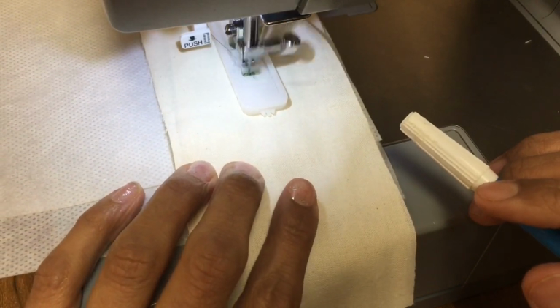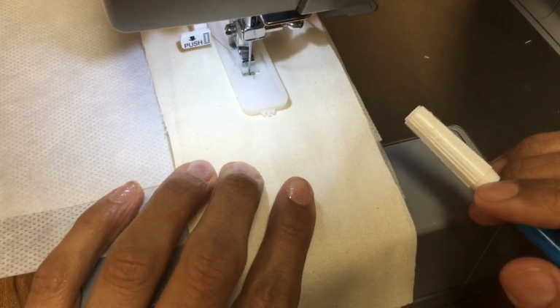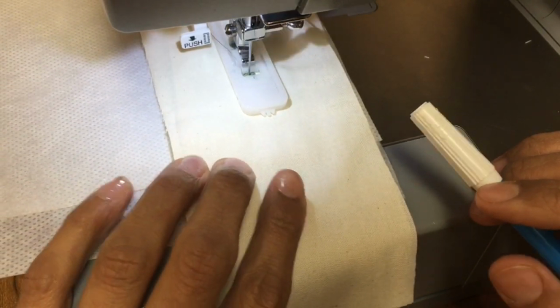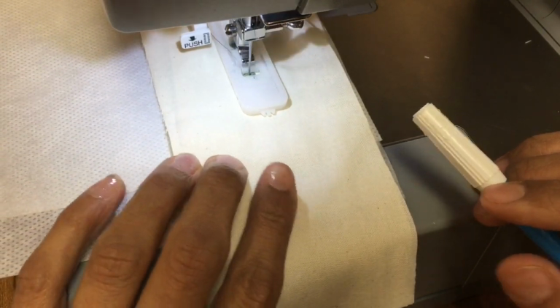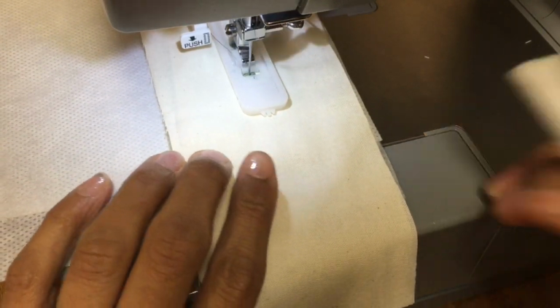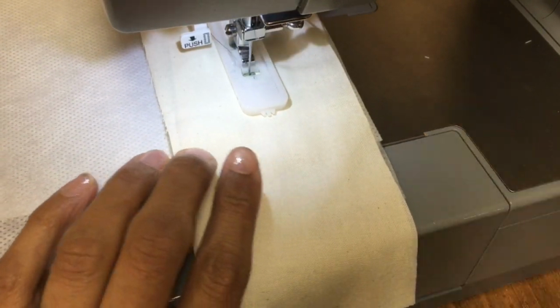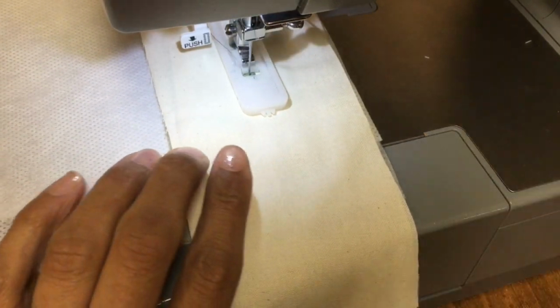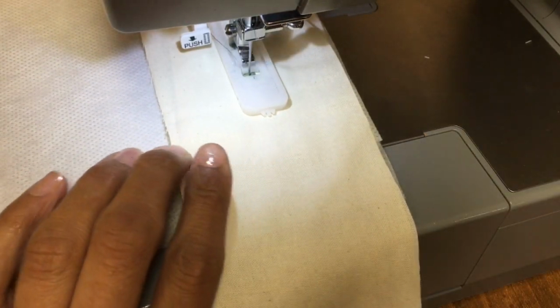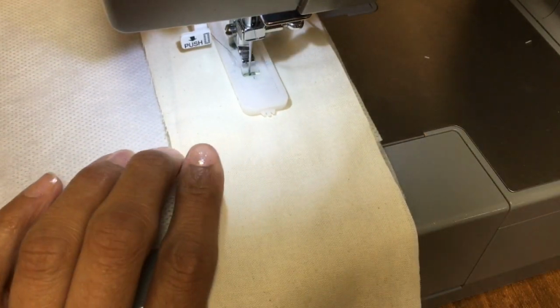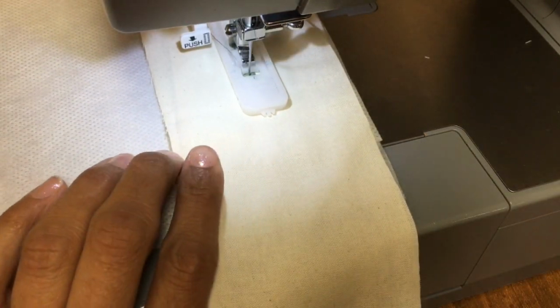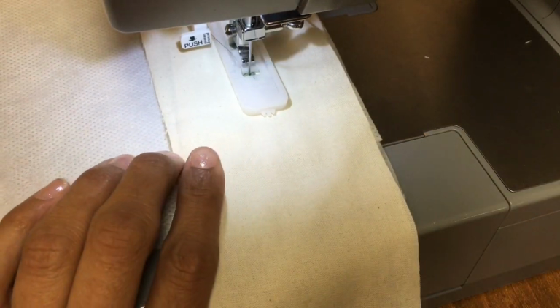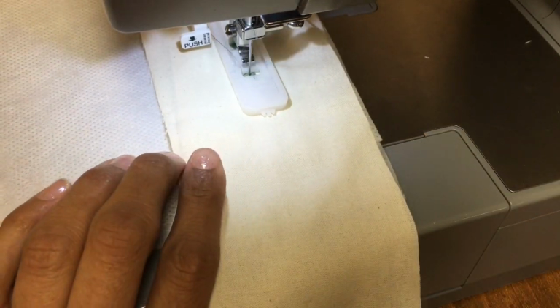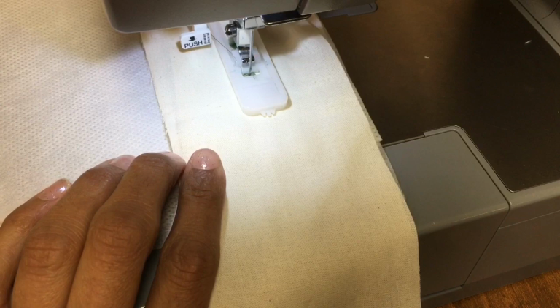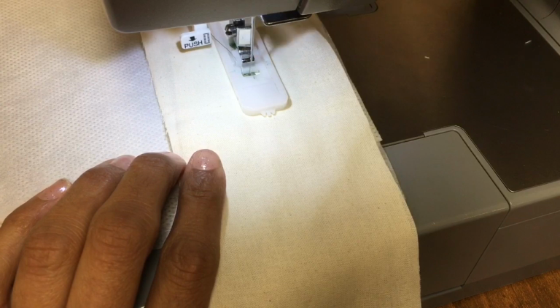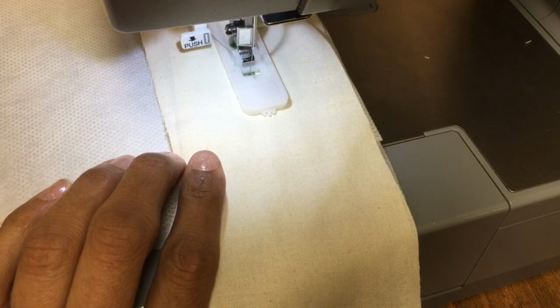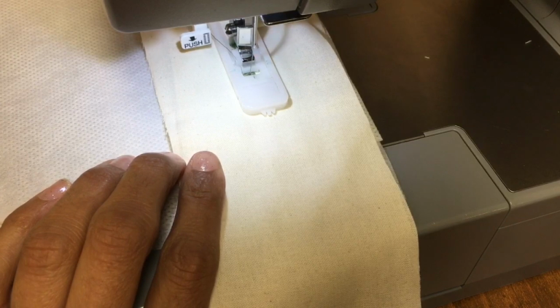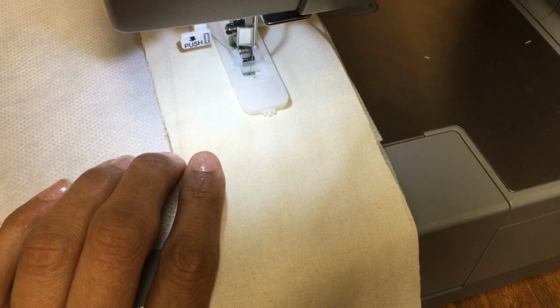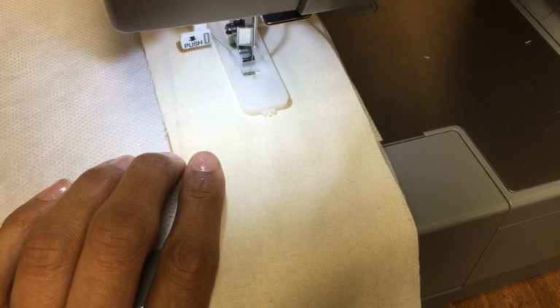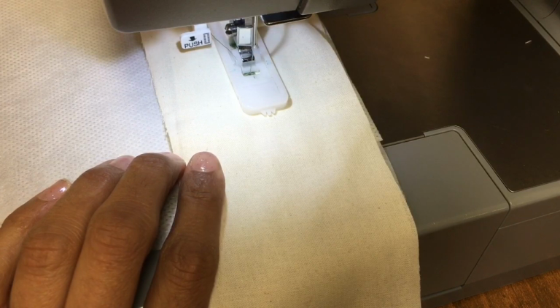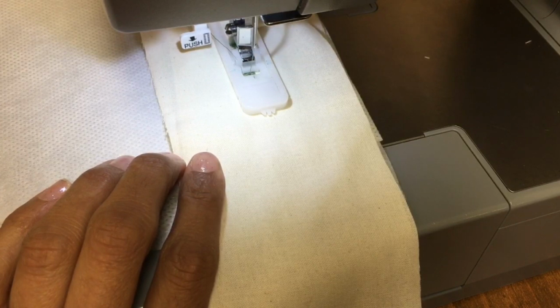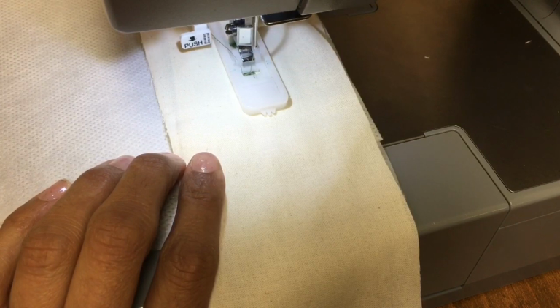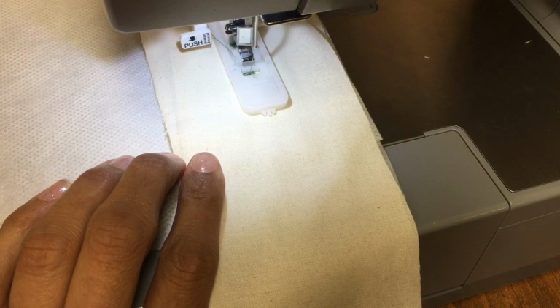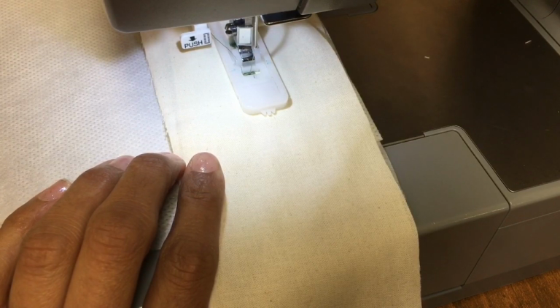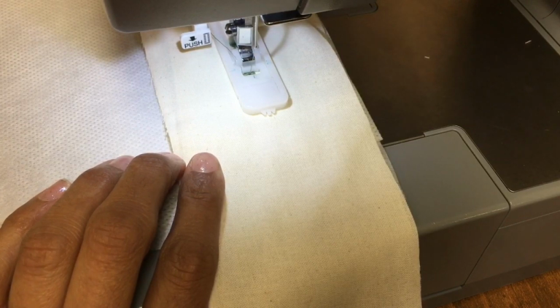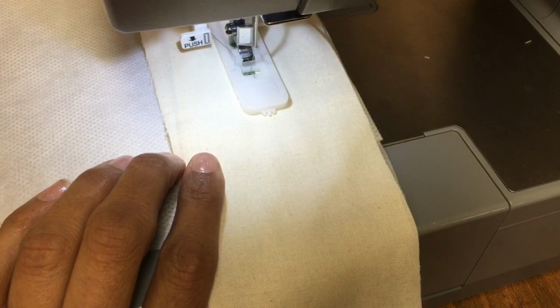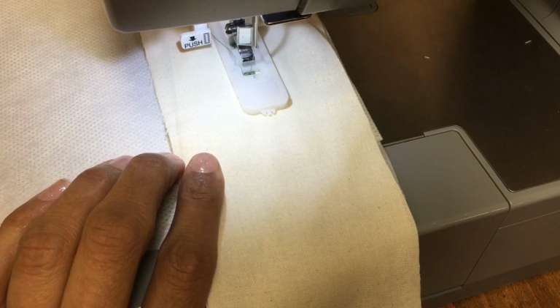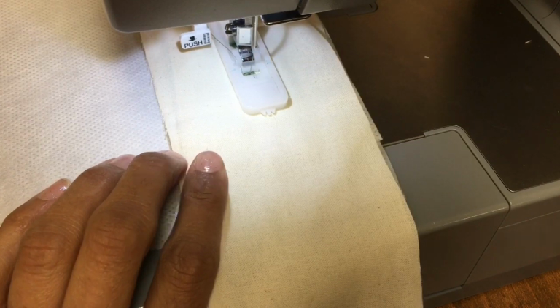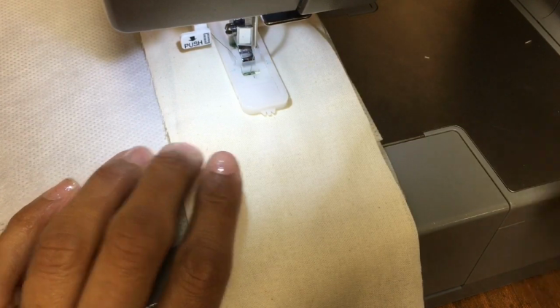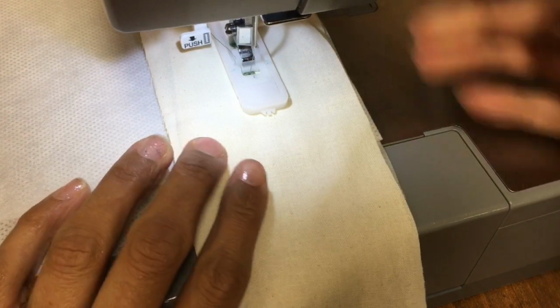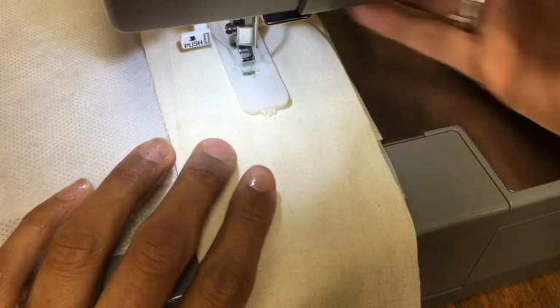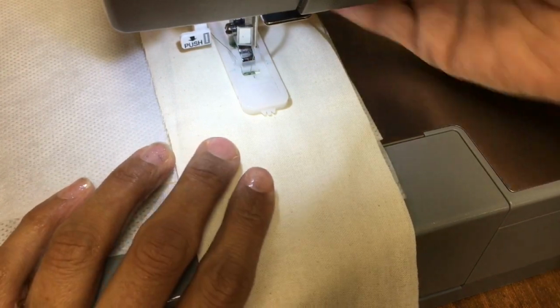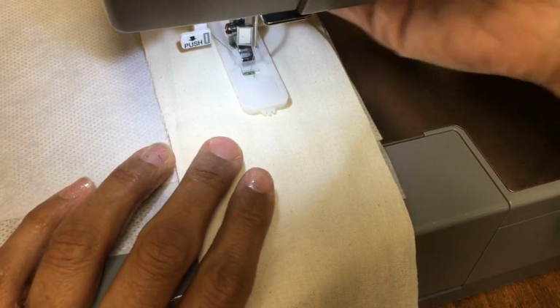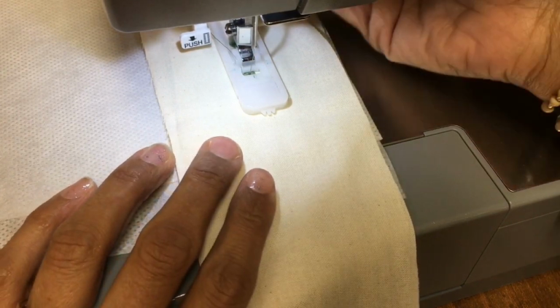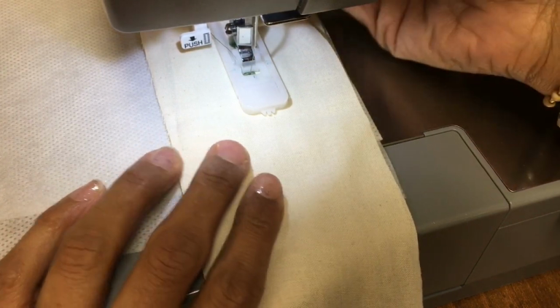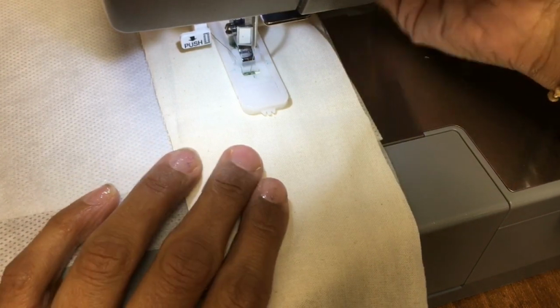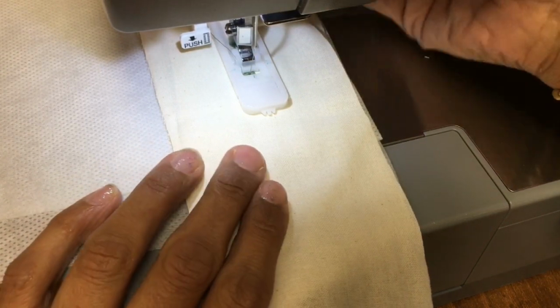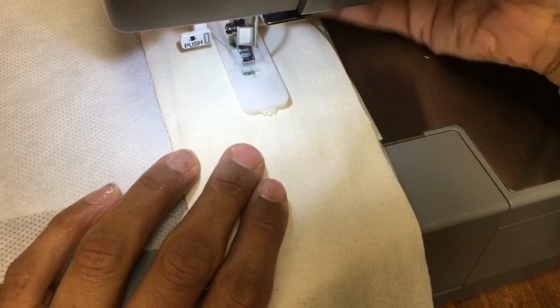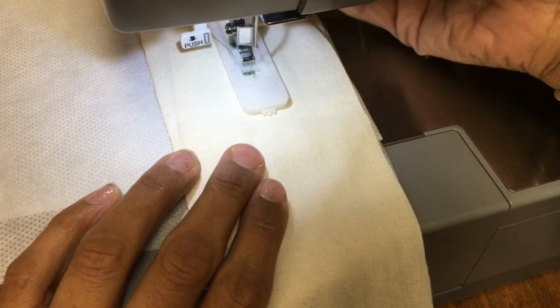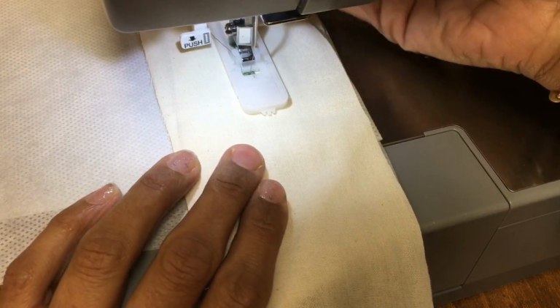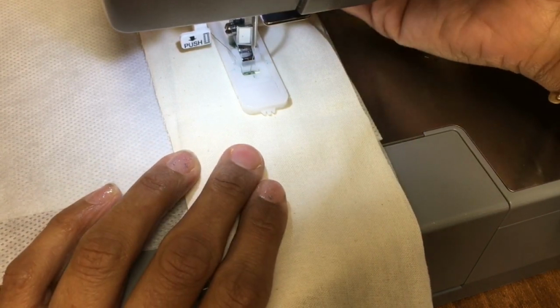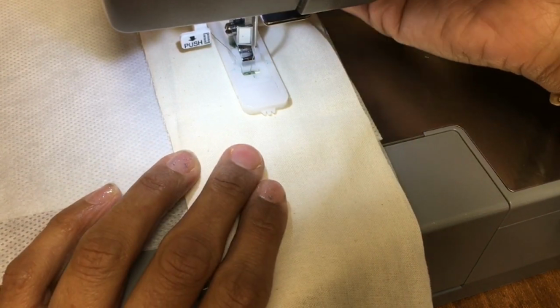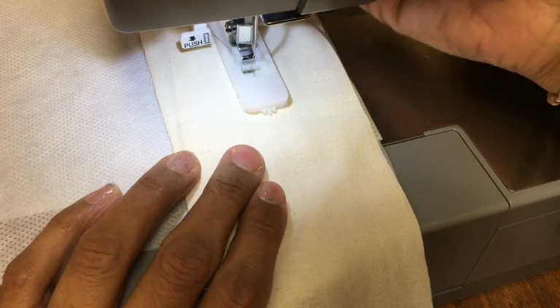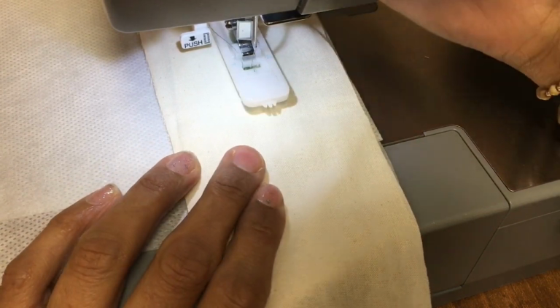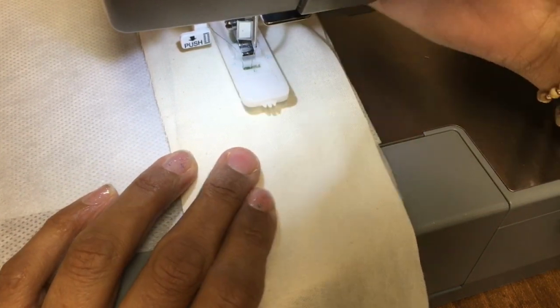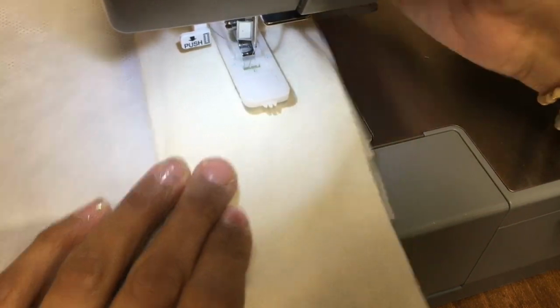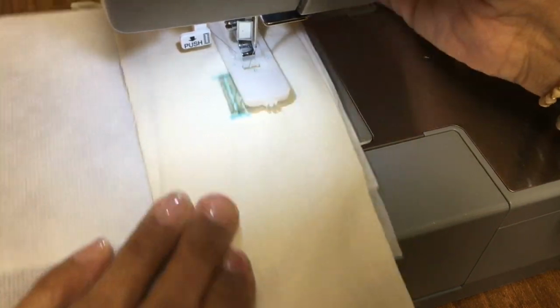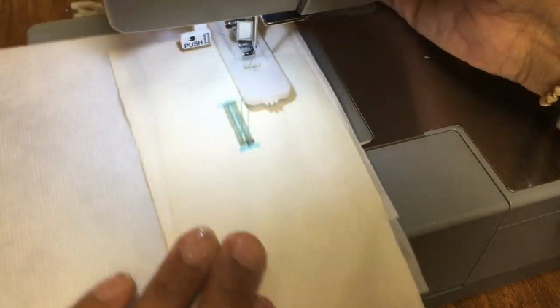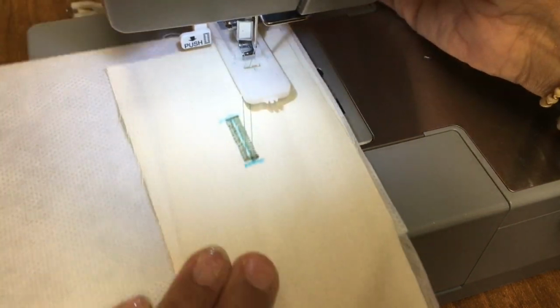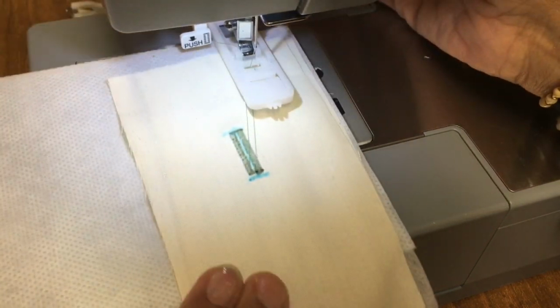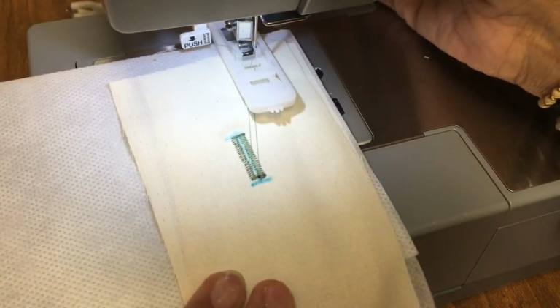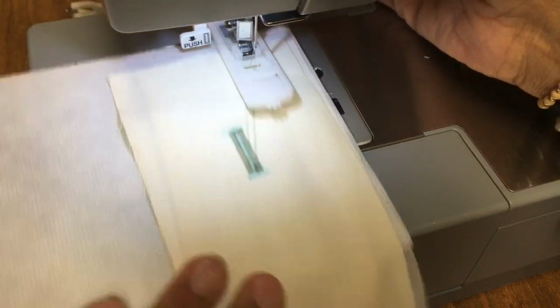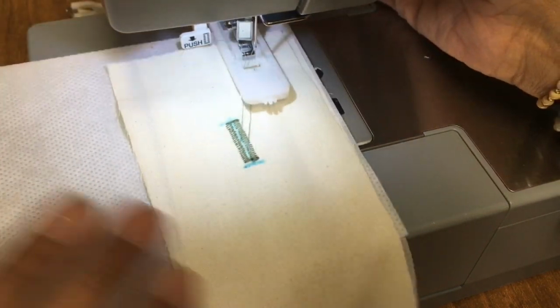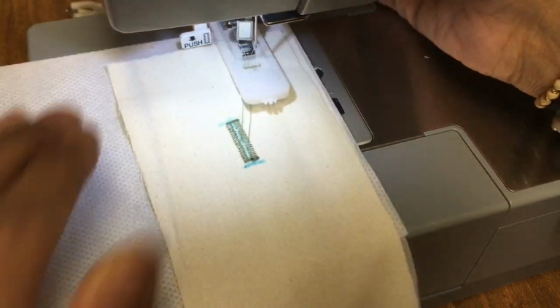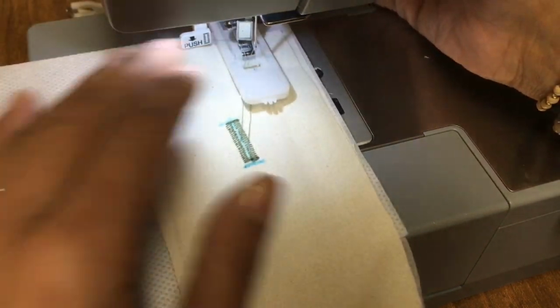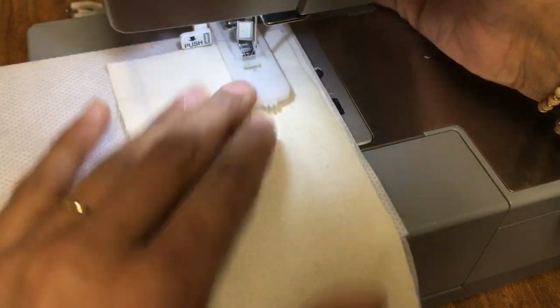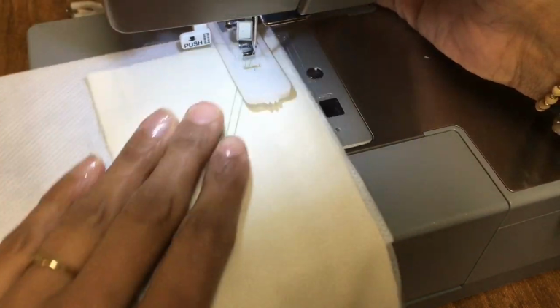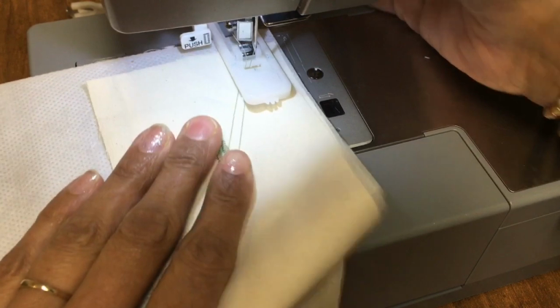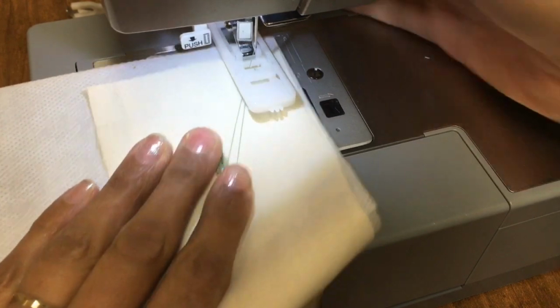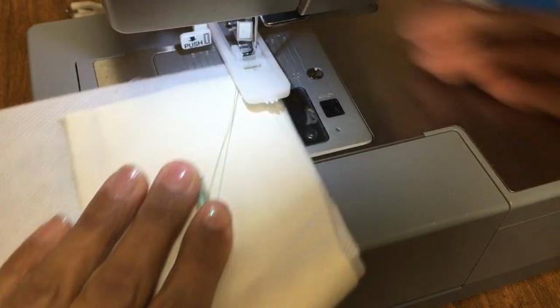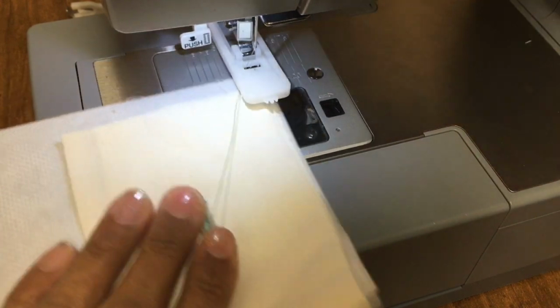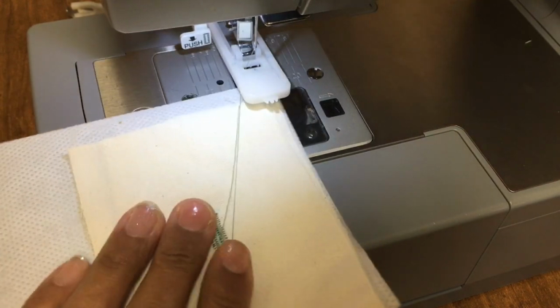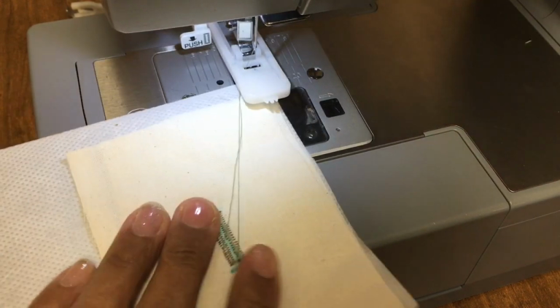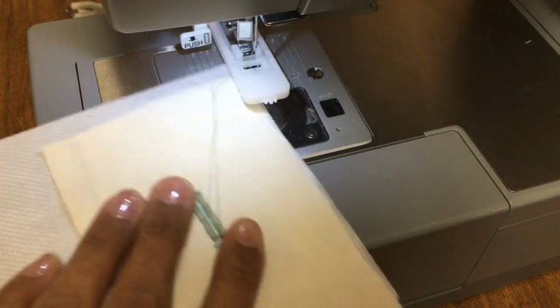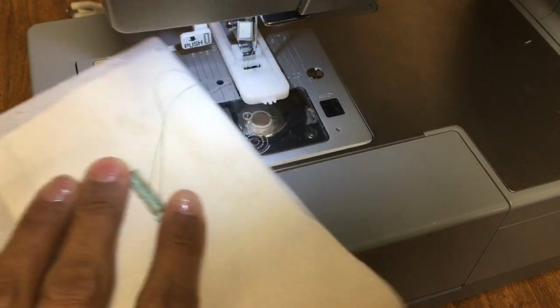And there we go — it stops automatically at the start. Done.